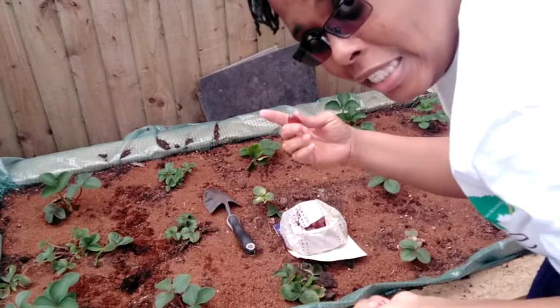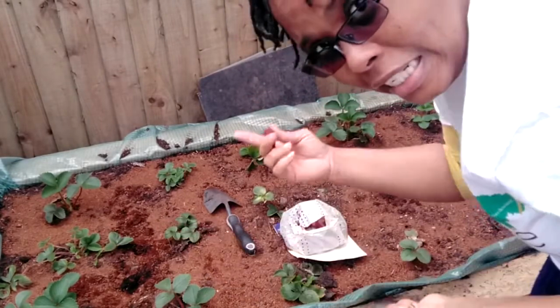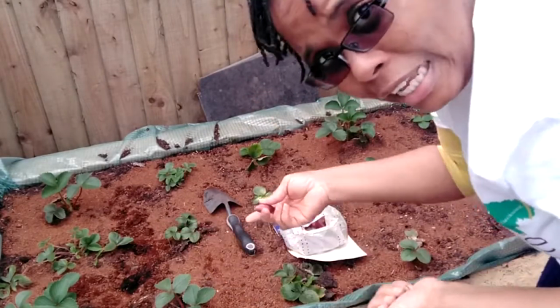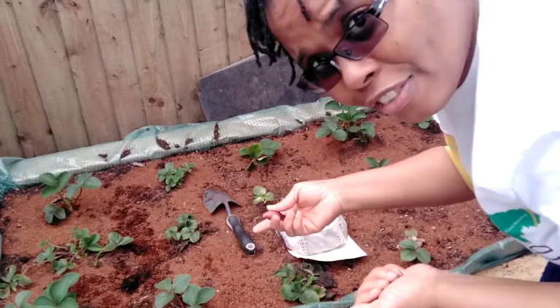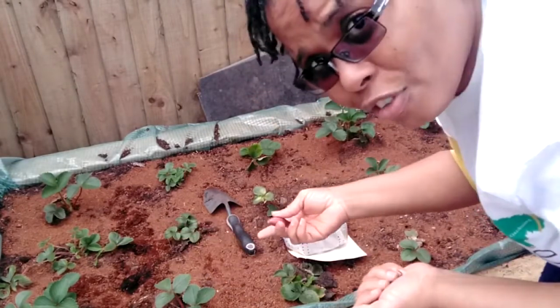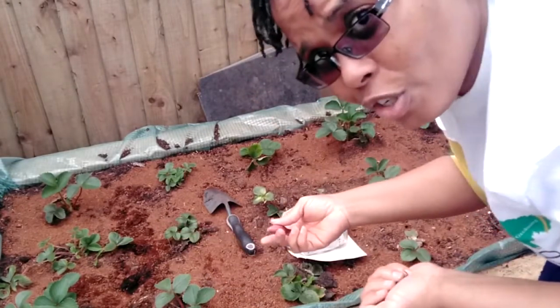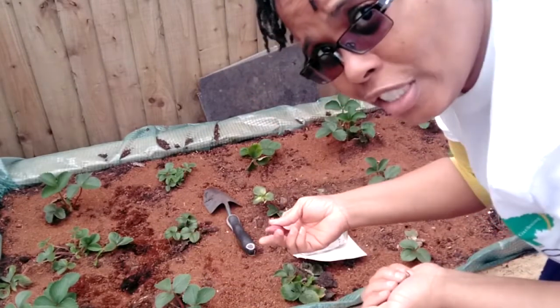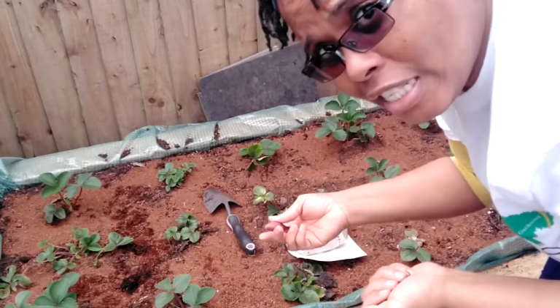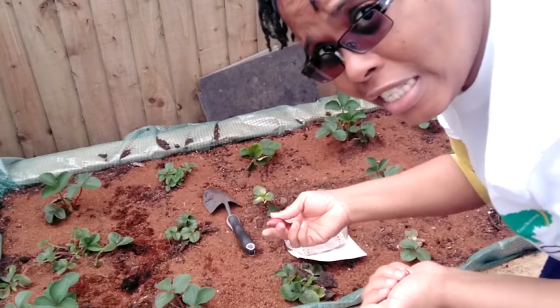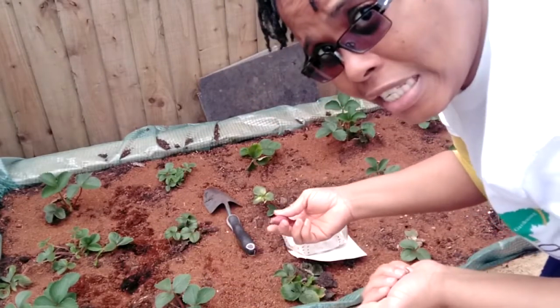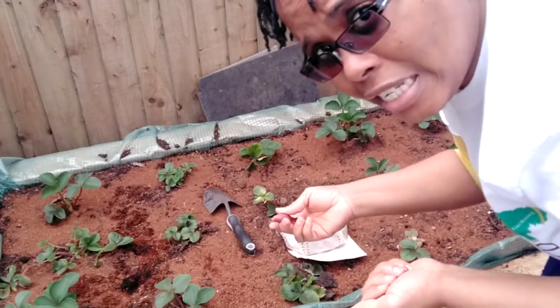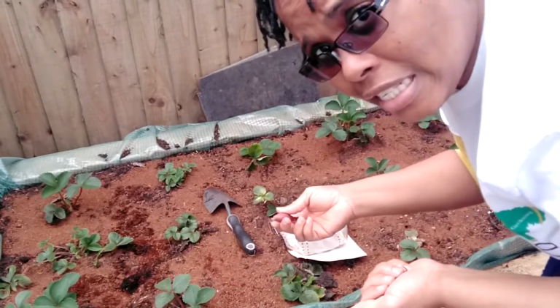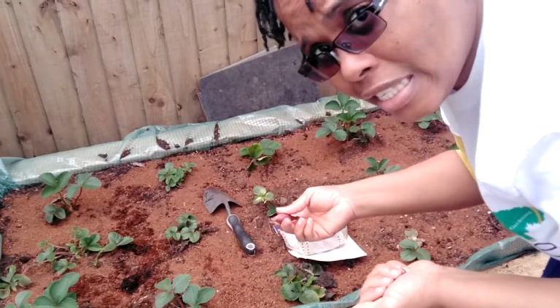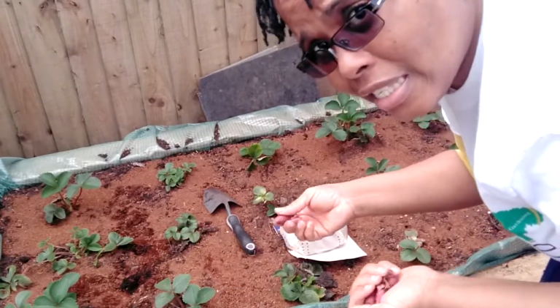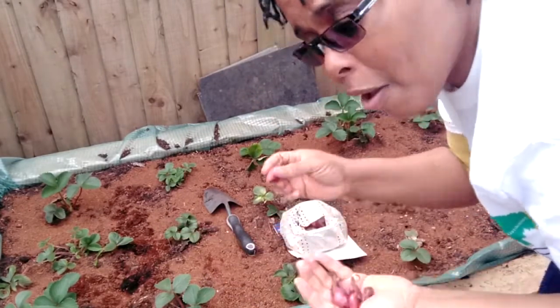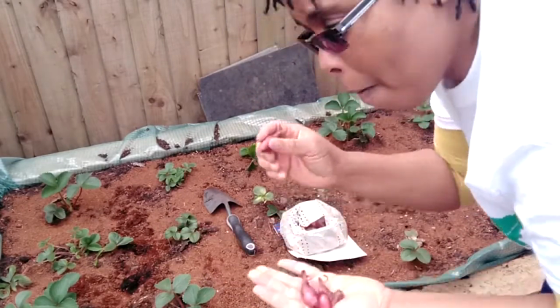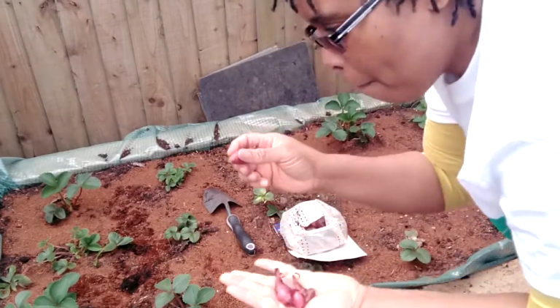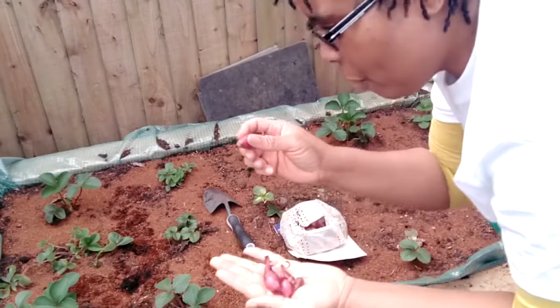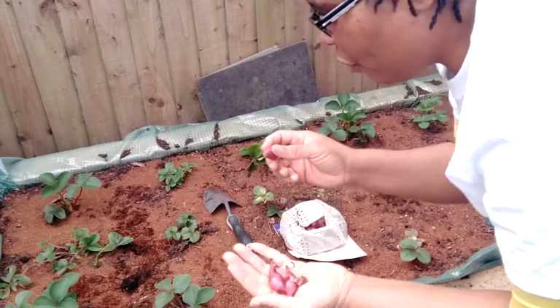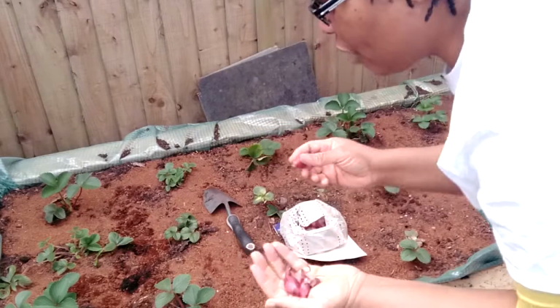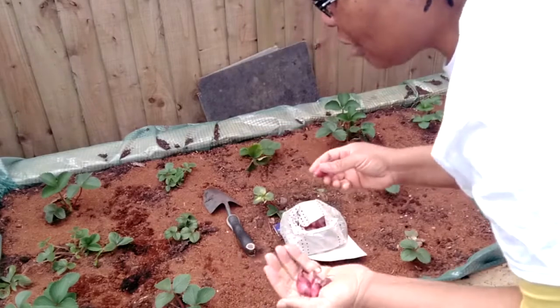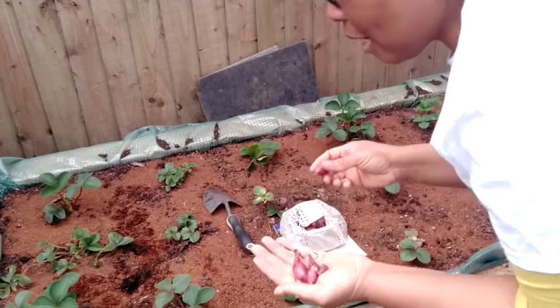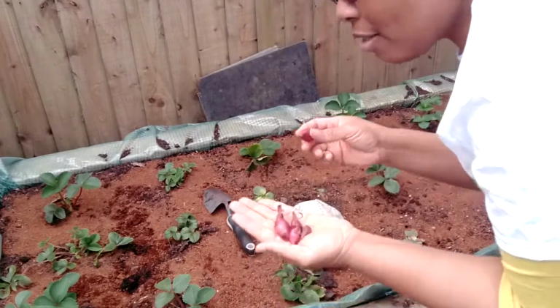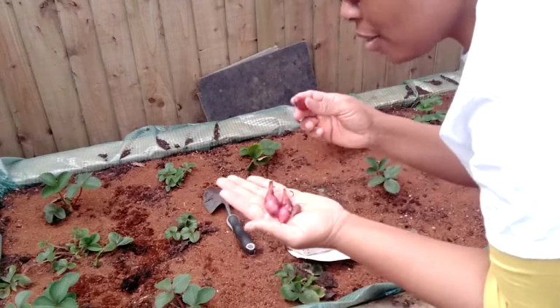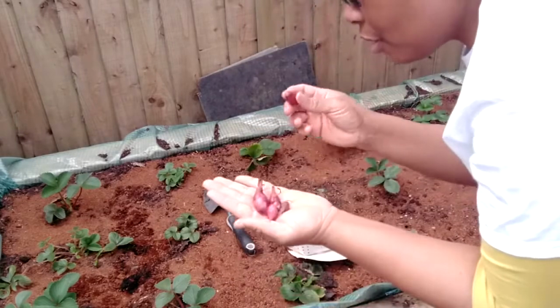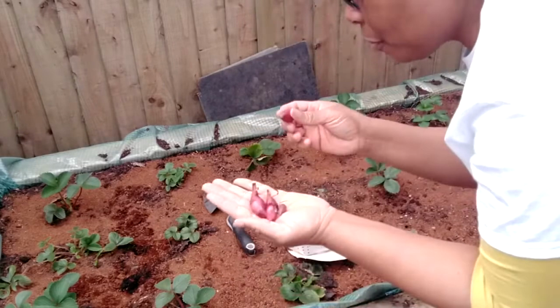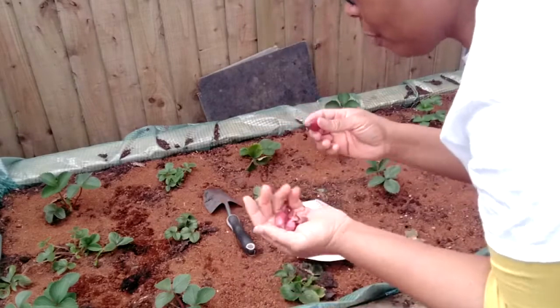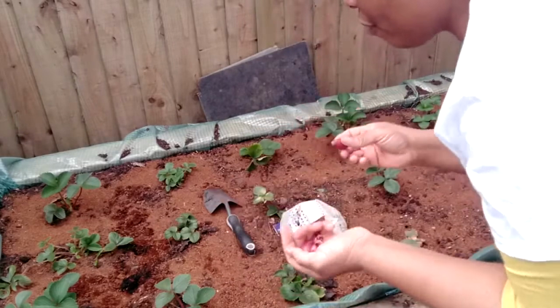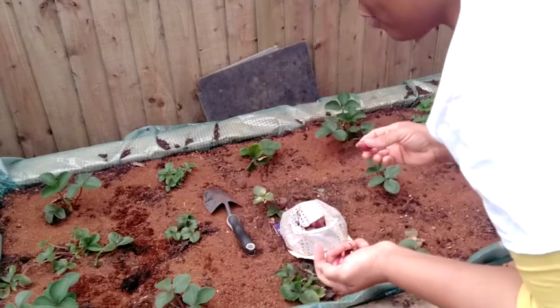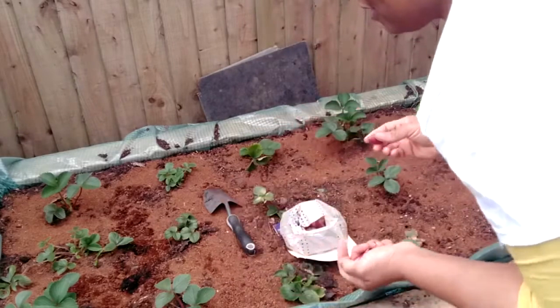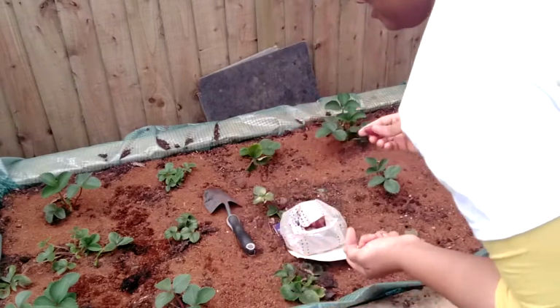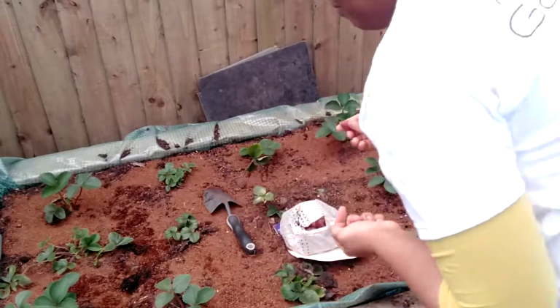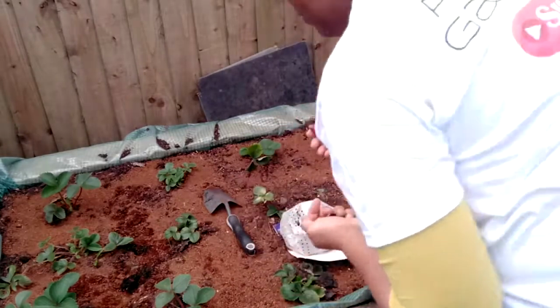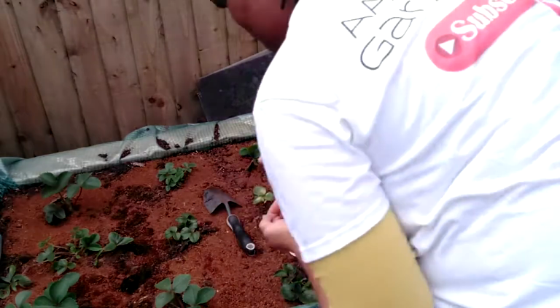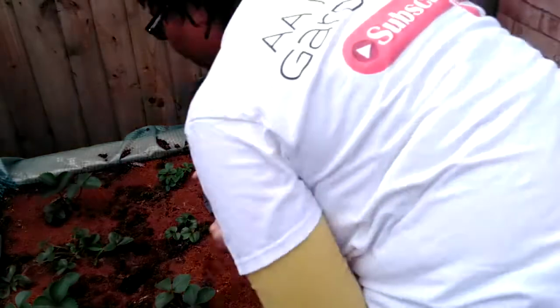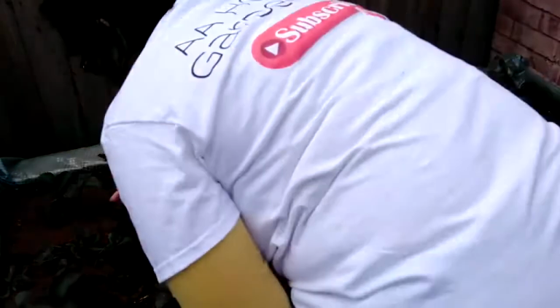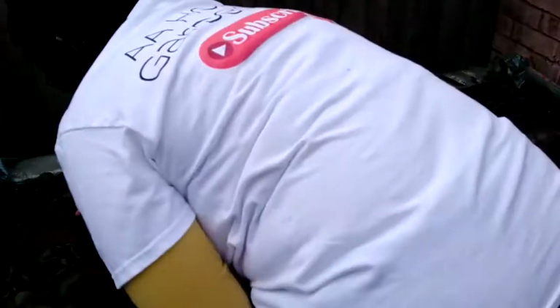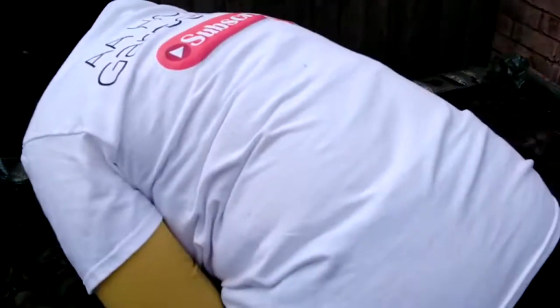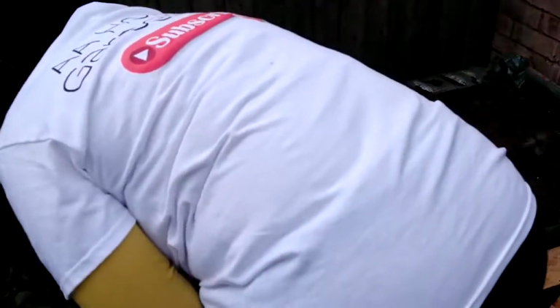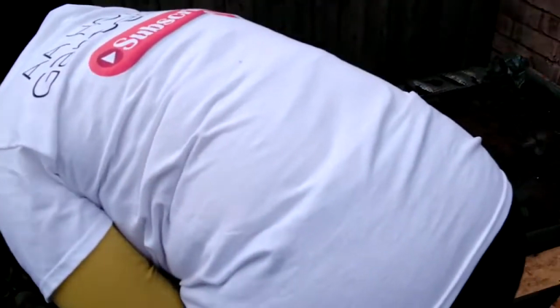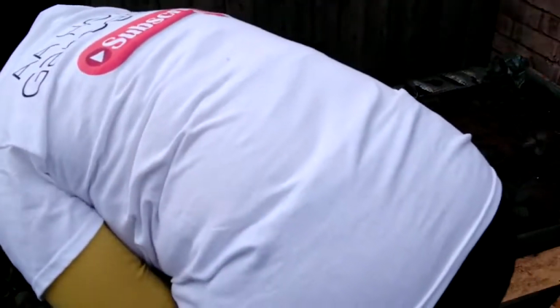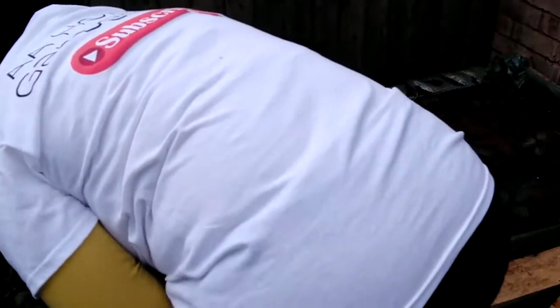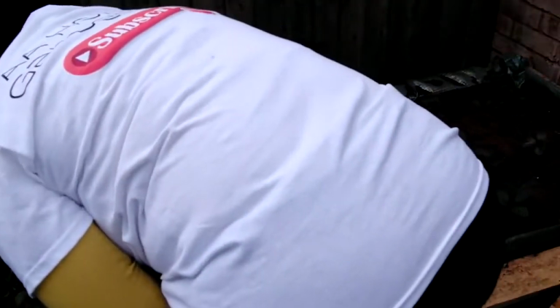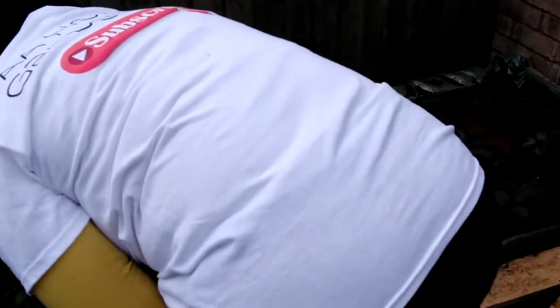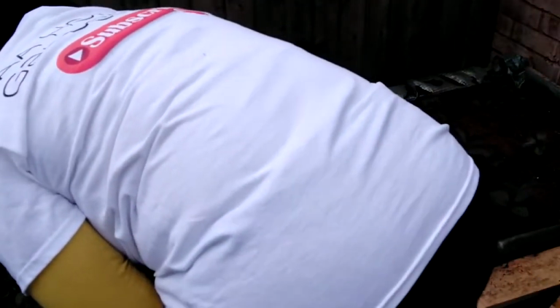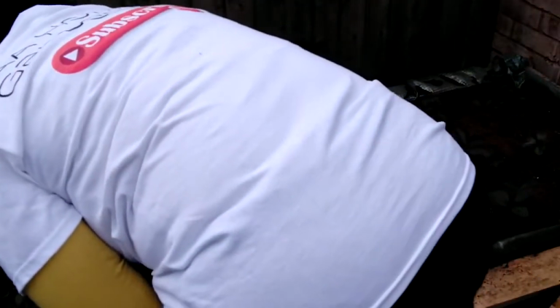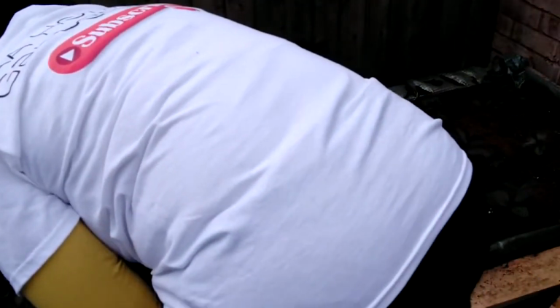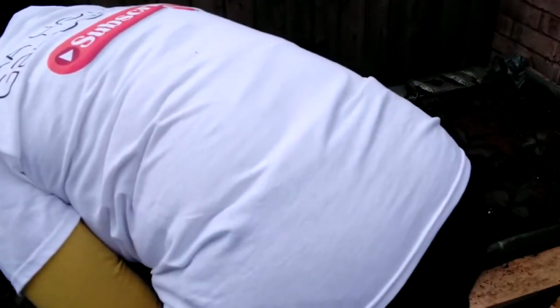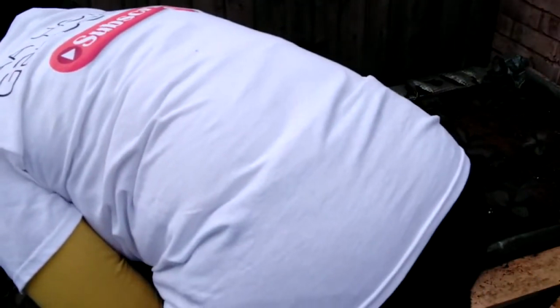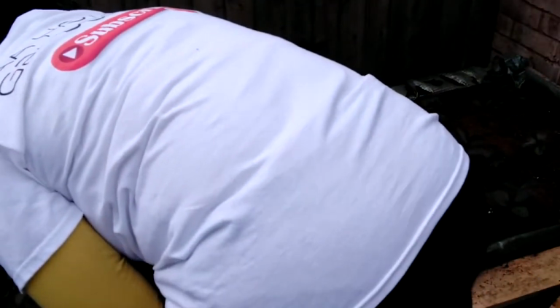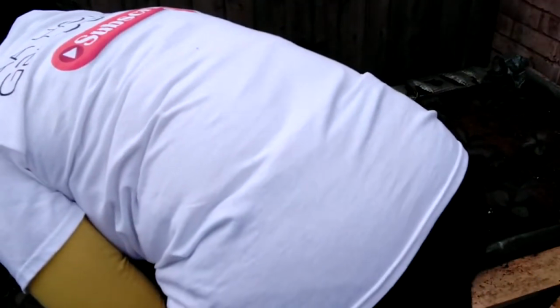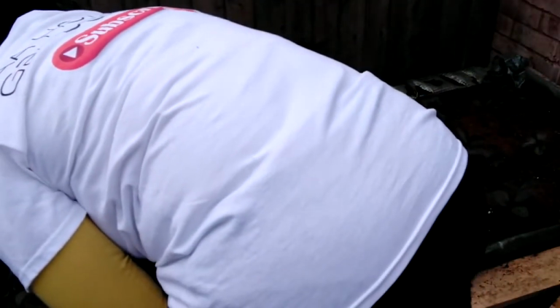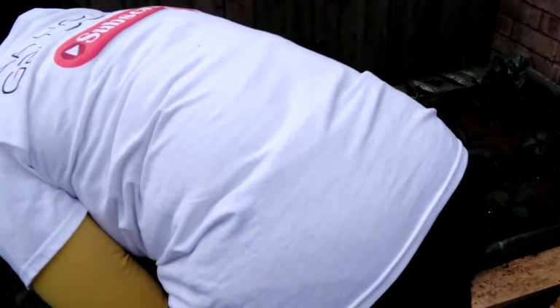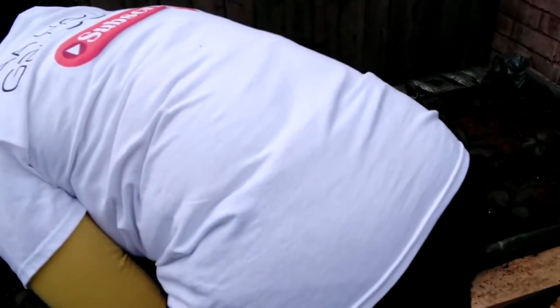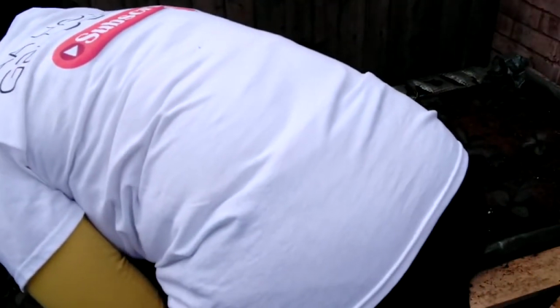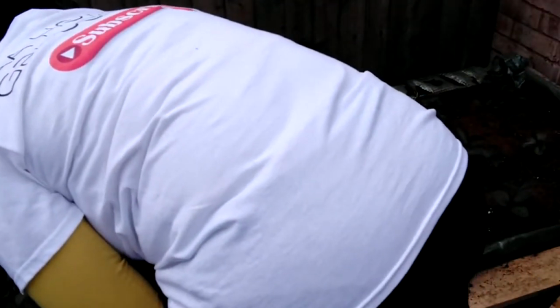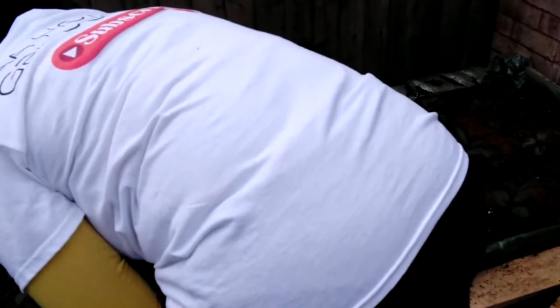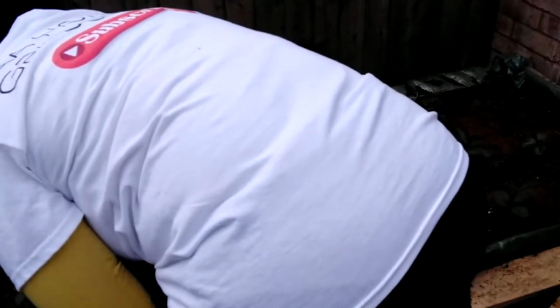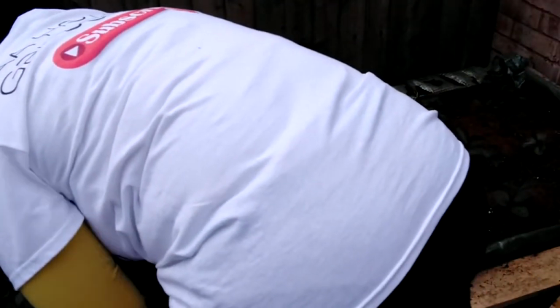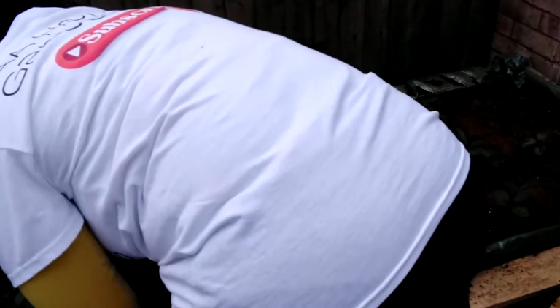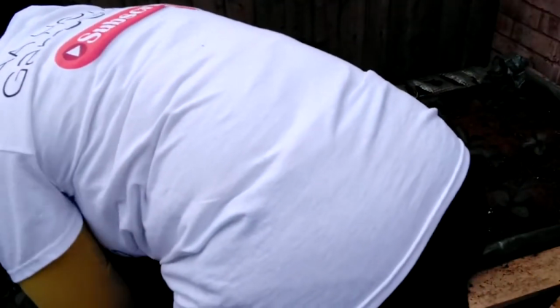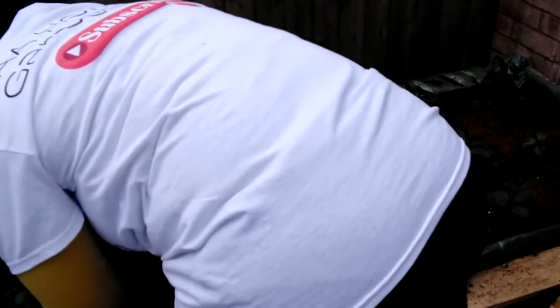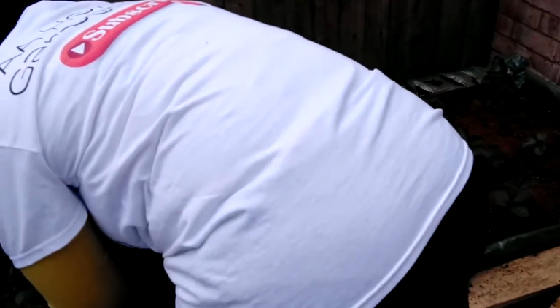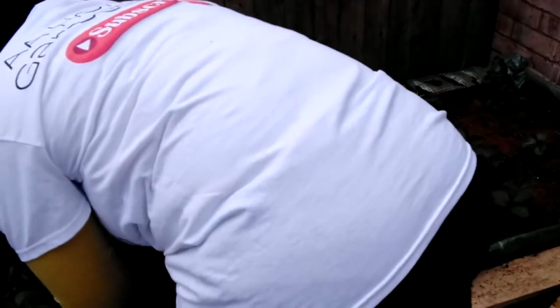It's late for onion seeds, but for the sets it's perfect timing. So get them all in.